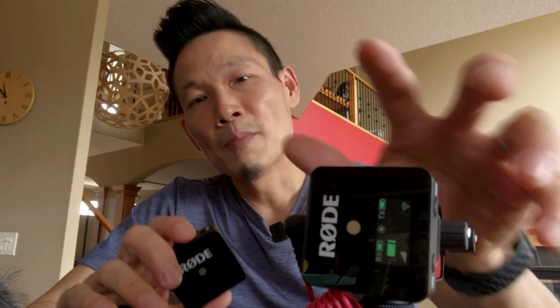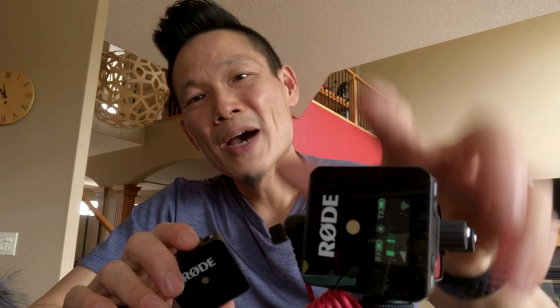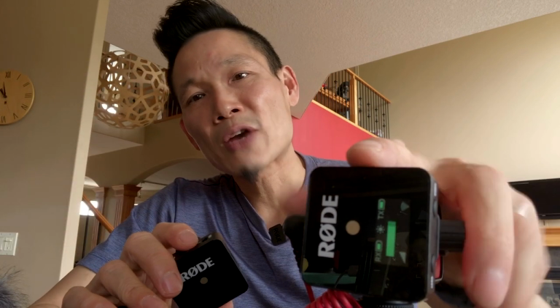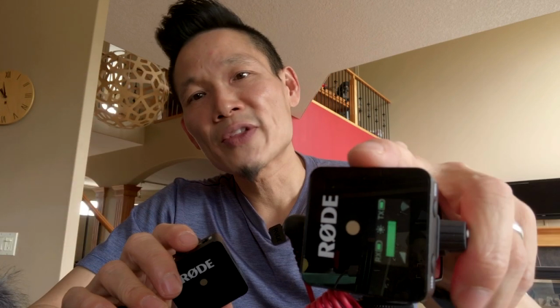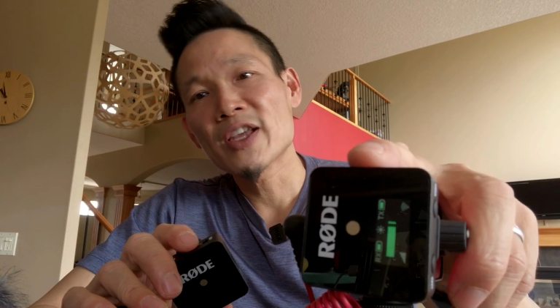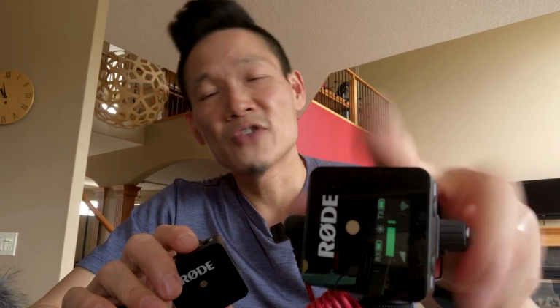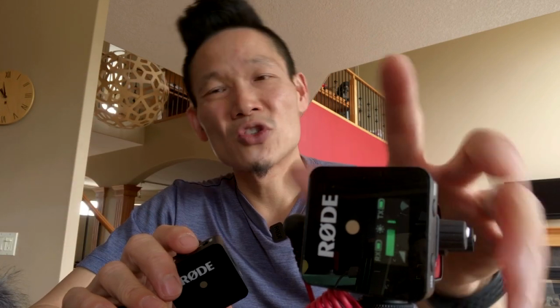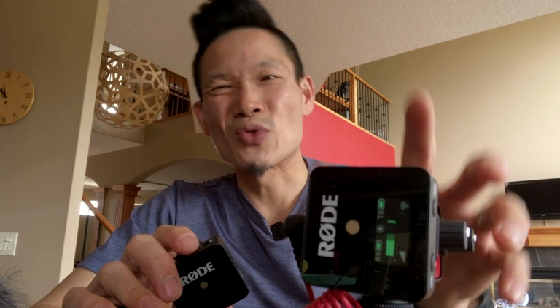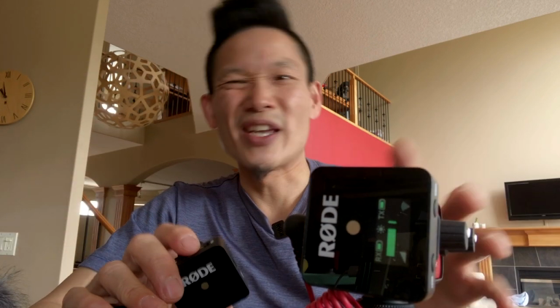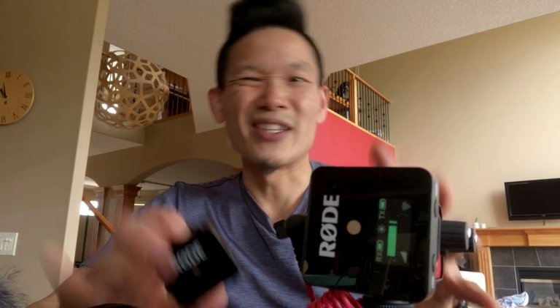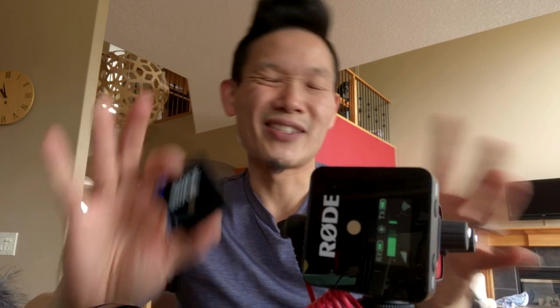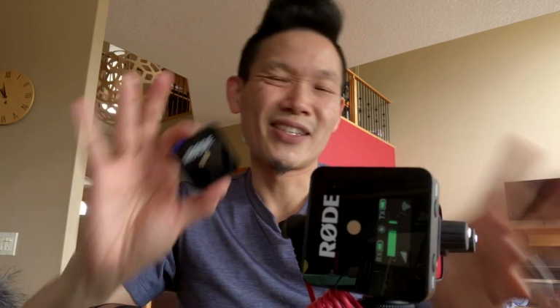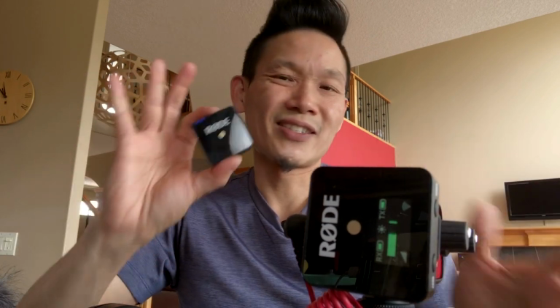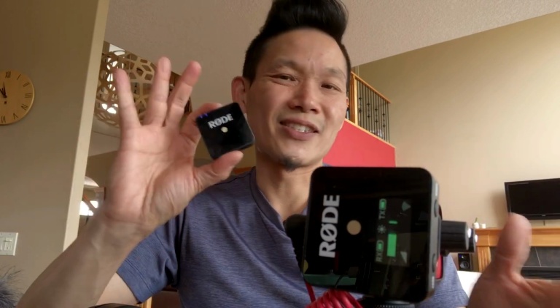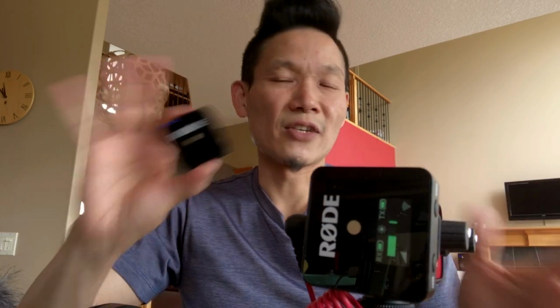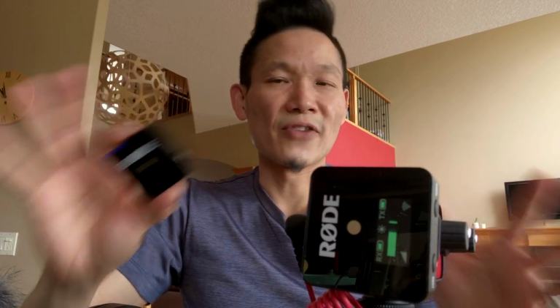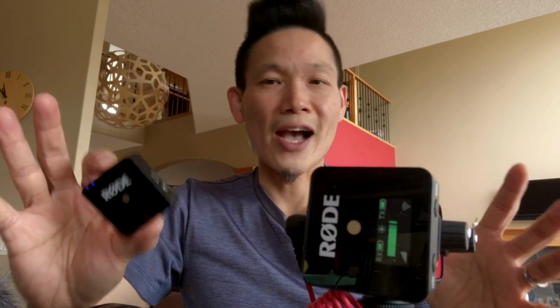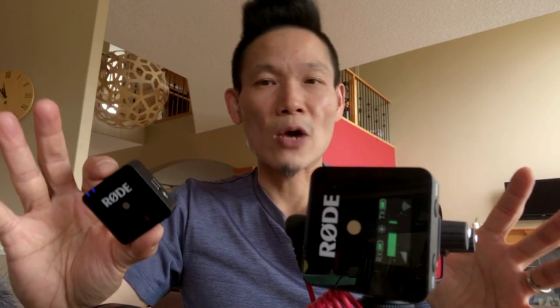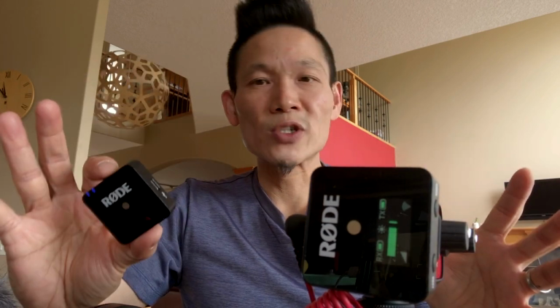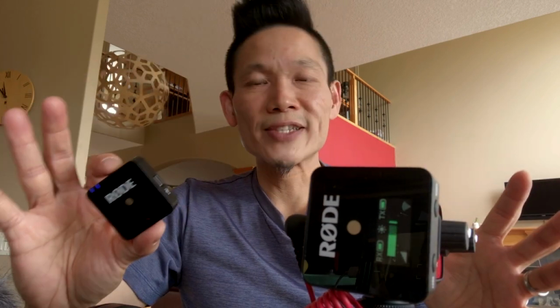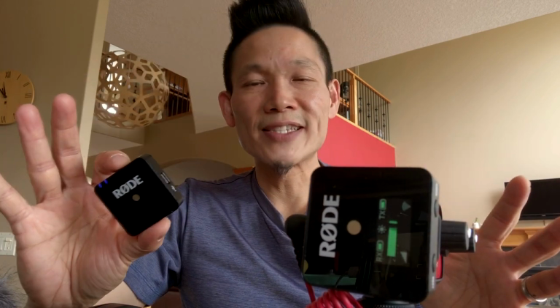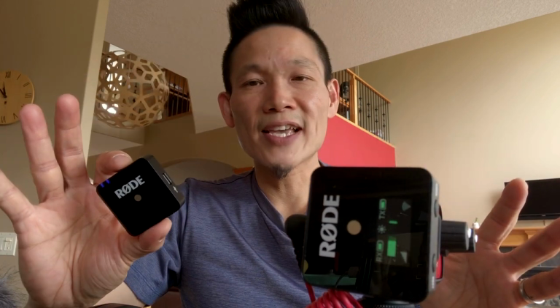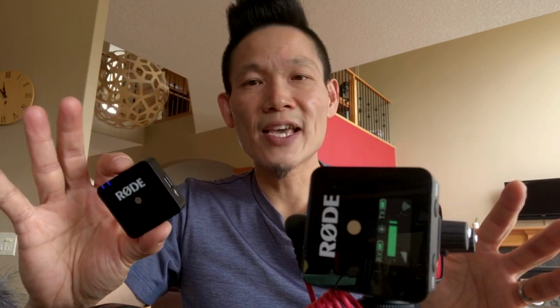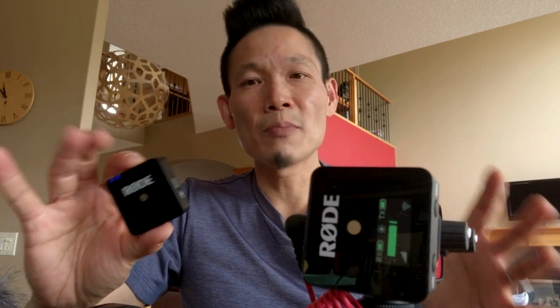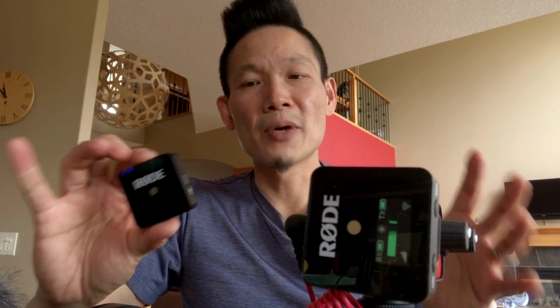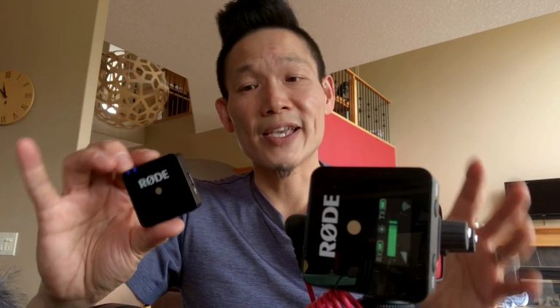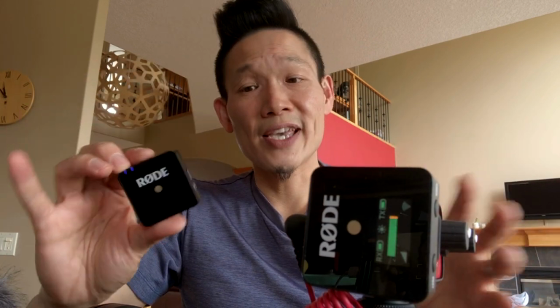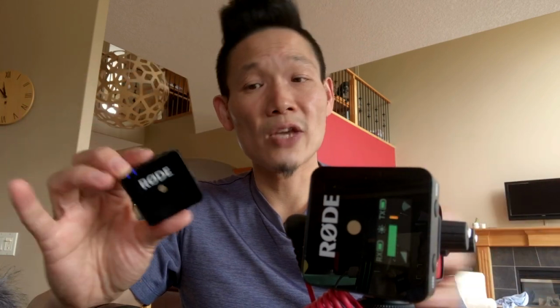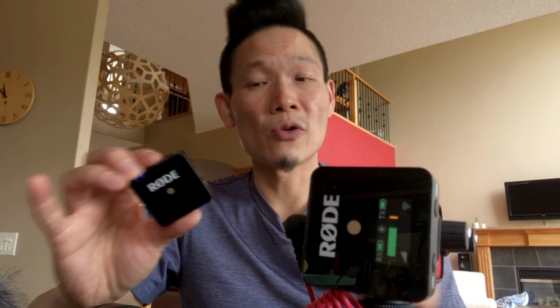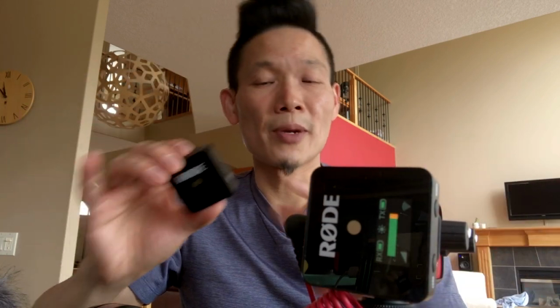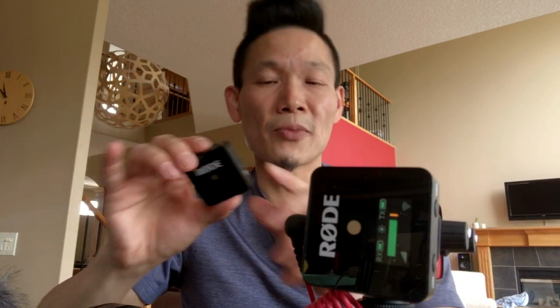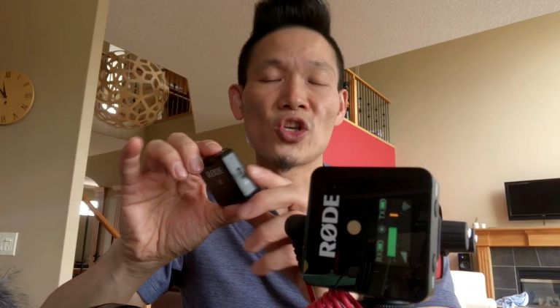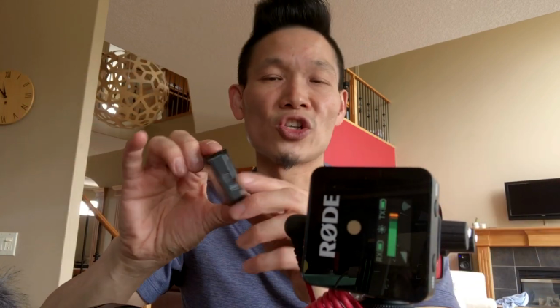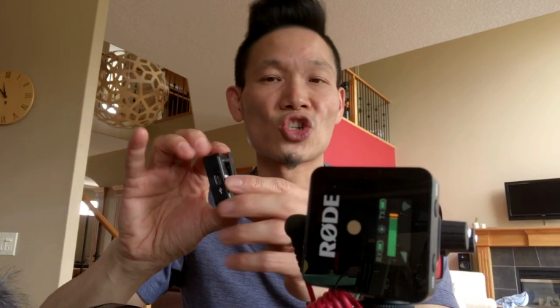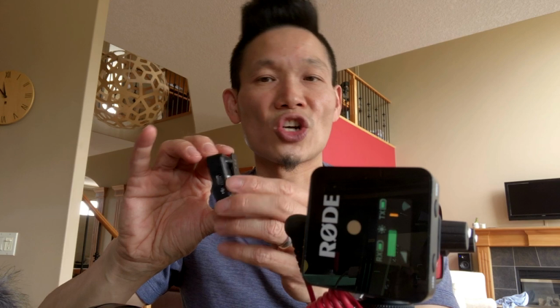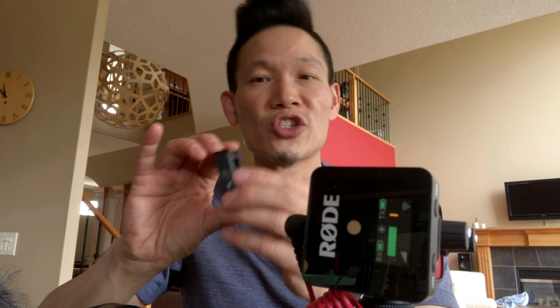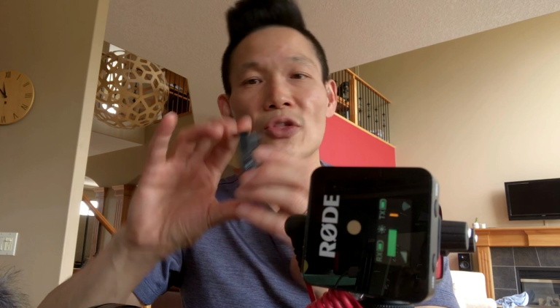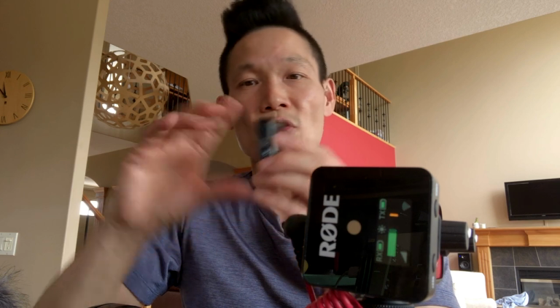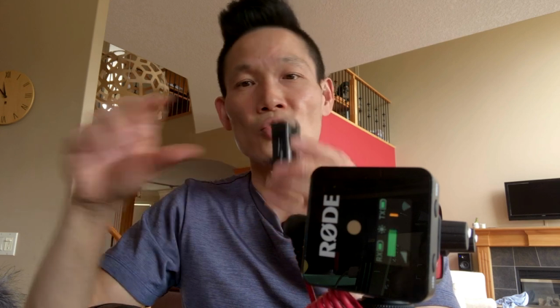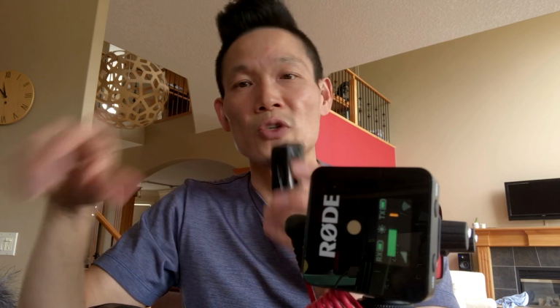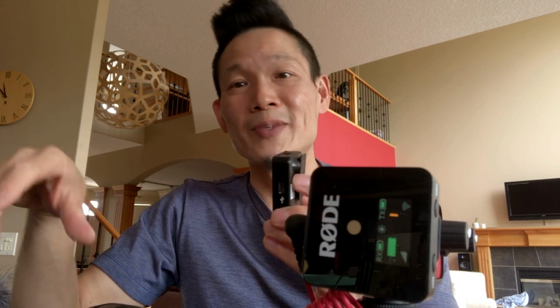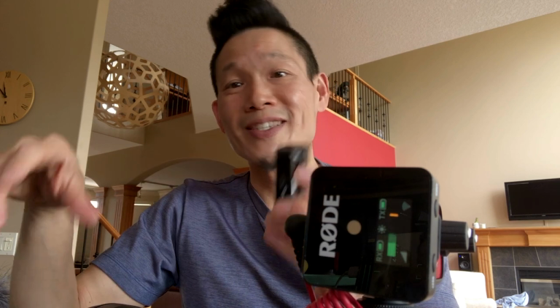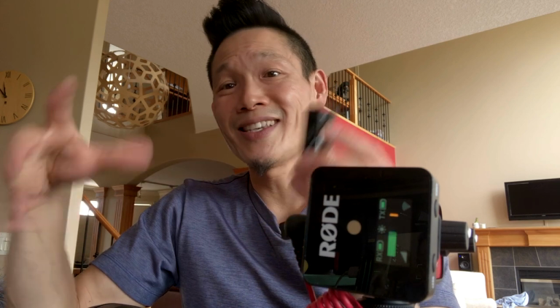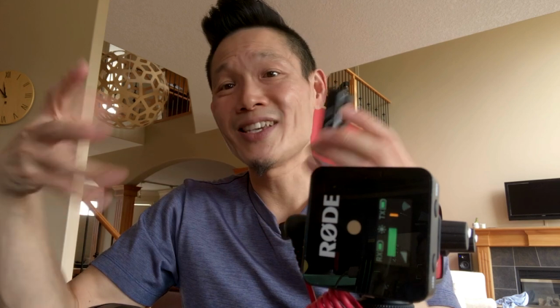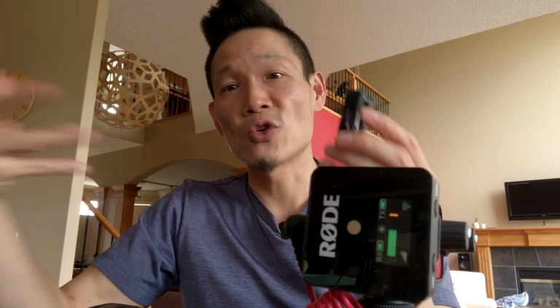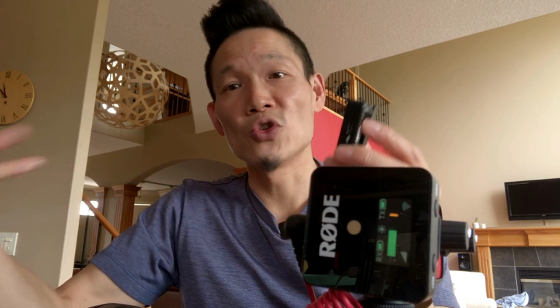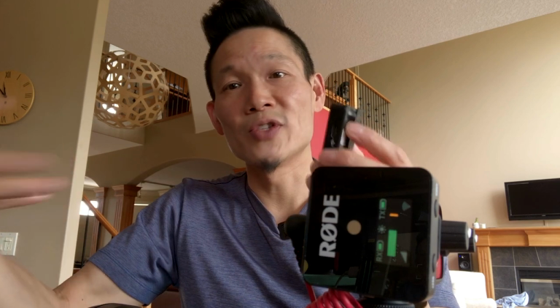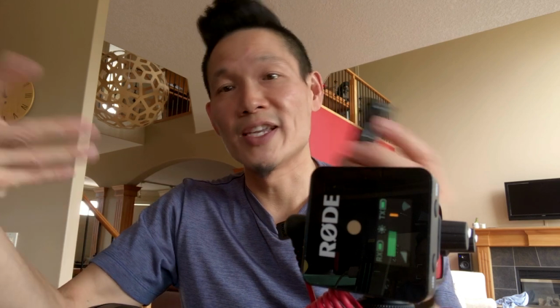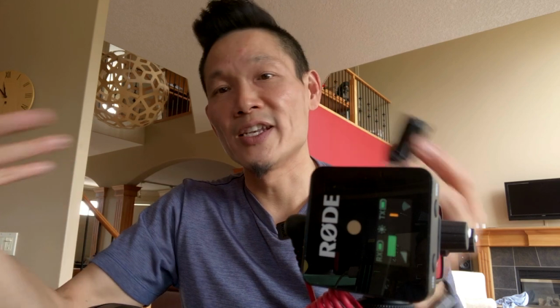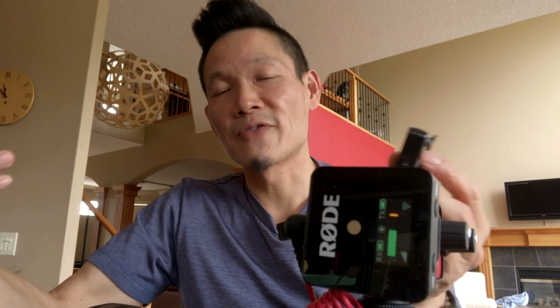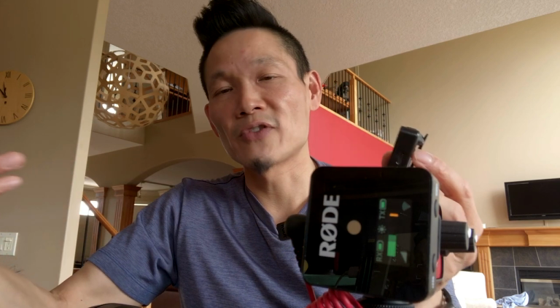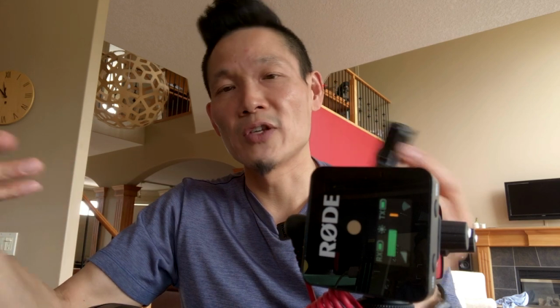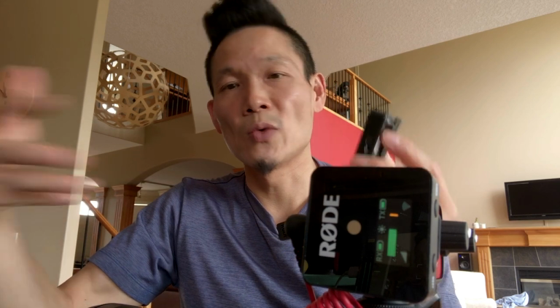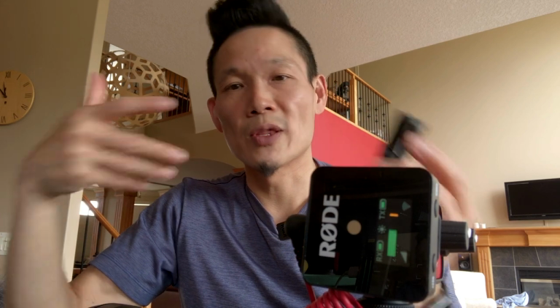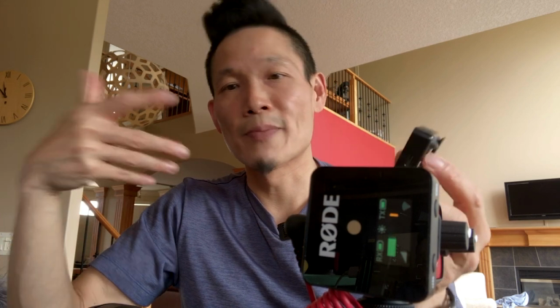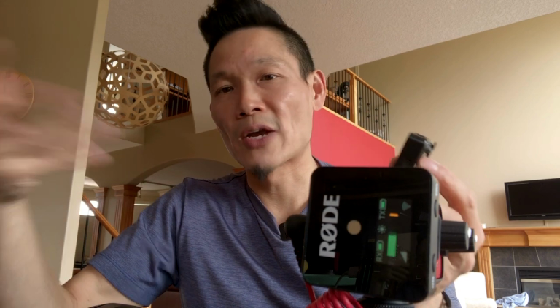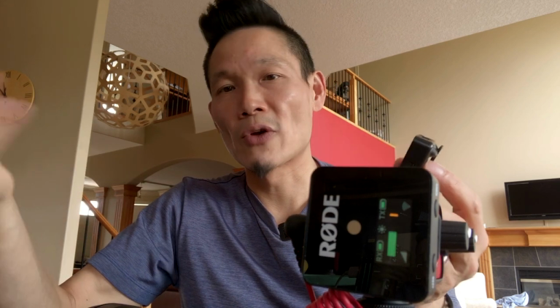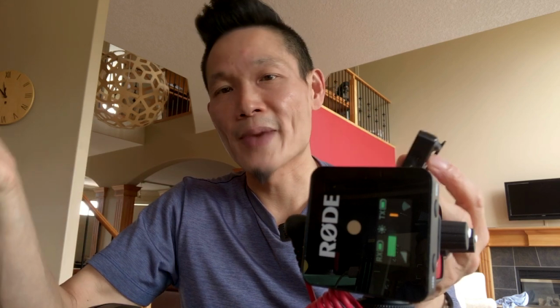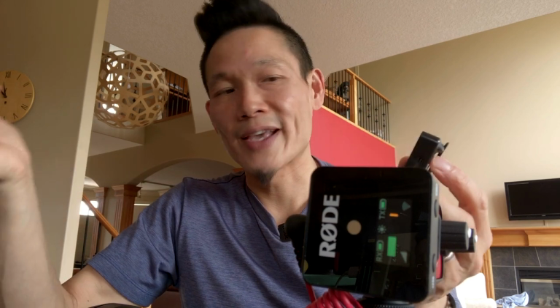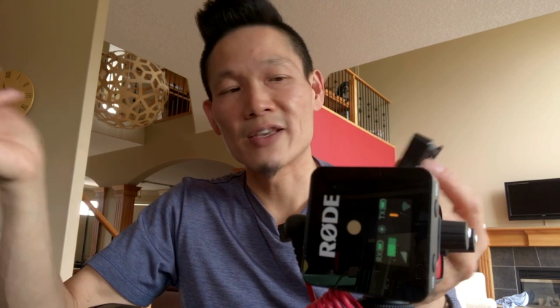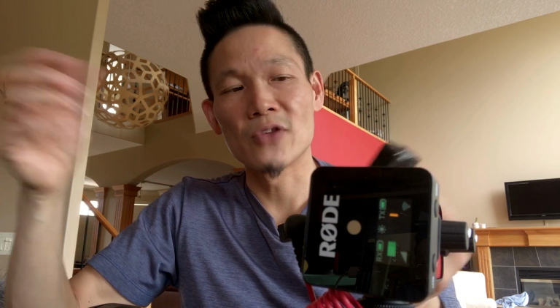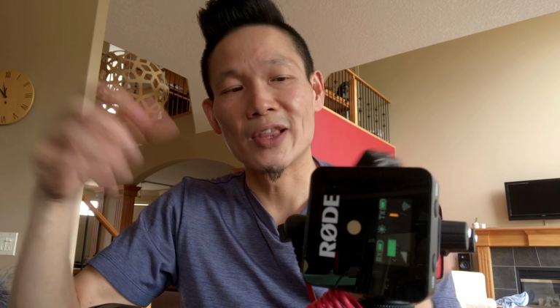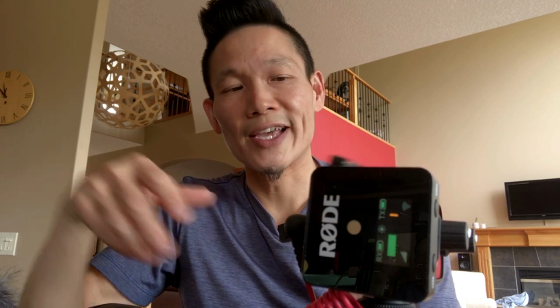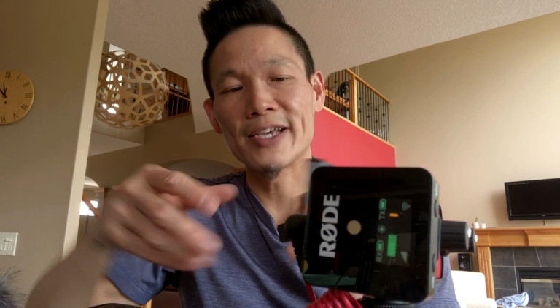Battery life is great — six to seven hours, they say. And remember, you can charge it through USB-C or use it indefinitely with a battery bank if you'd like.